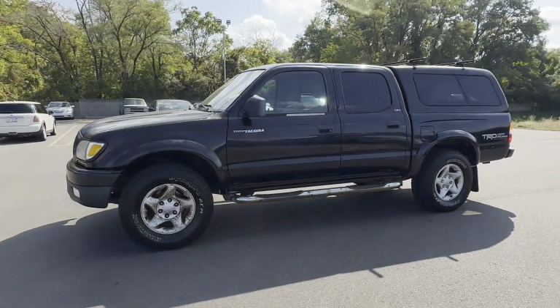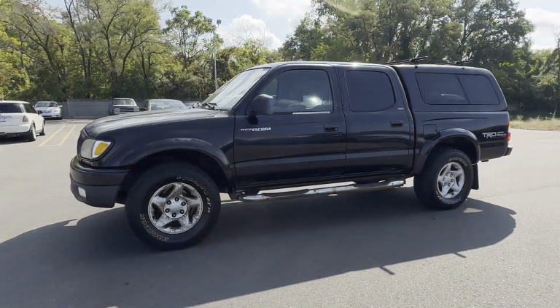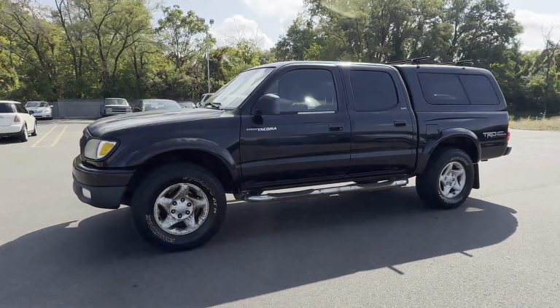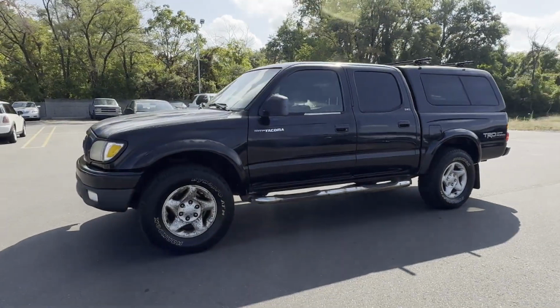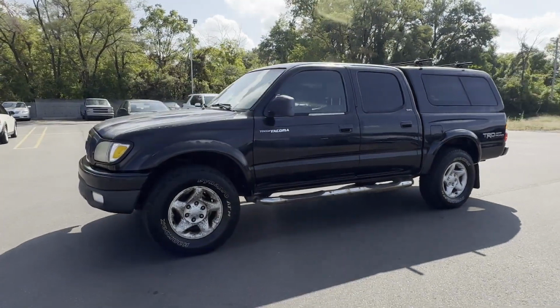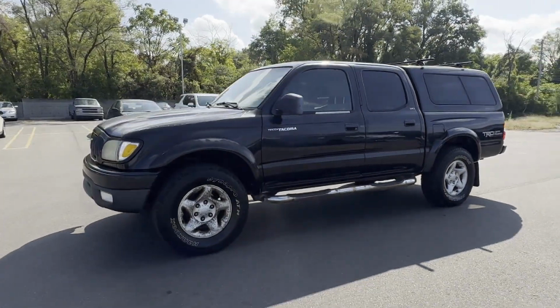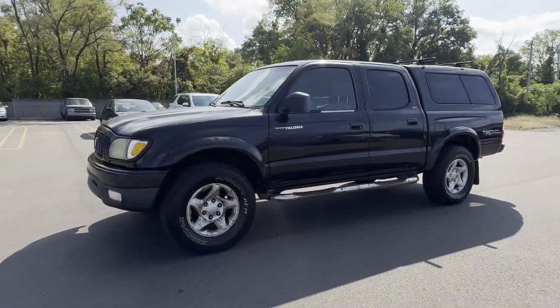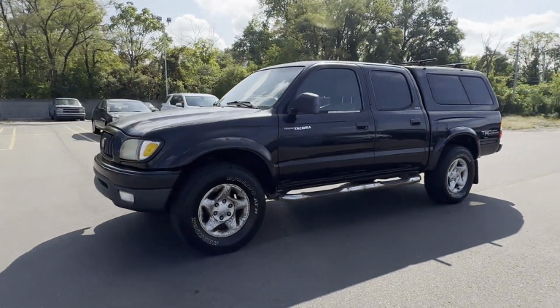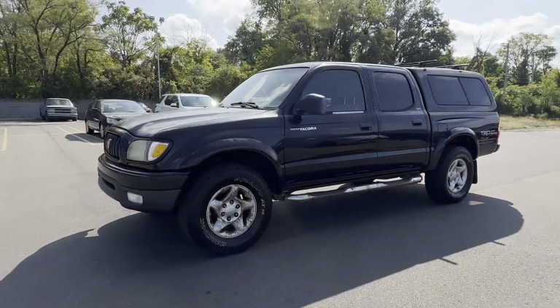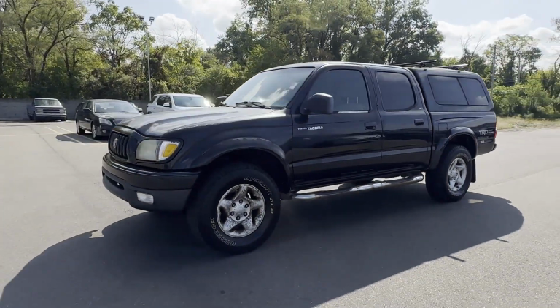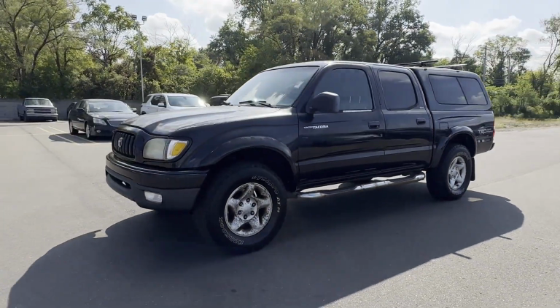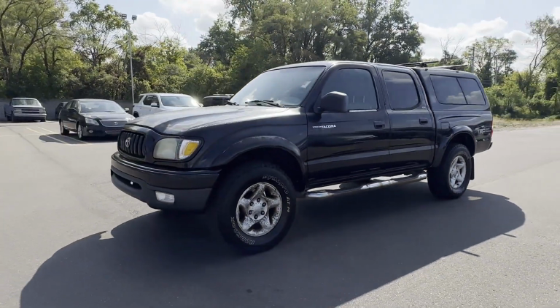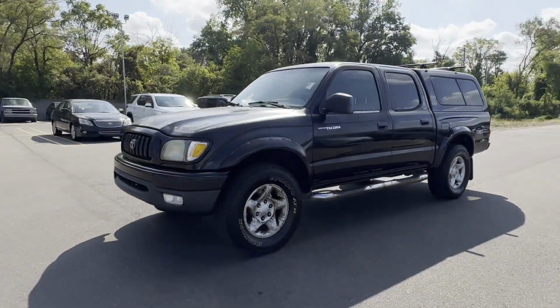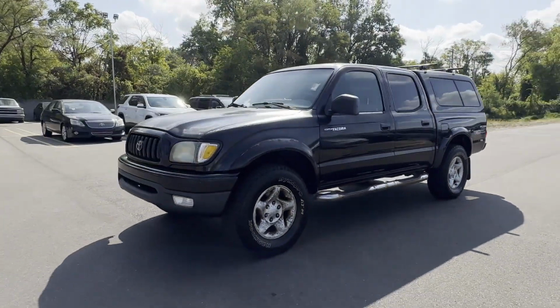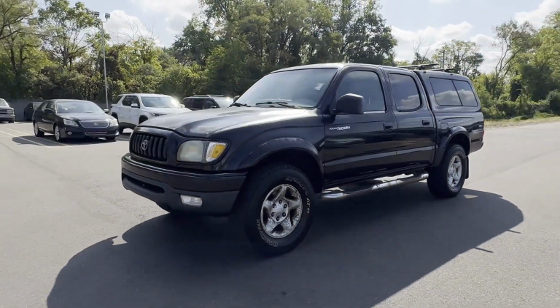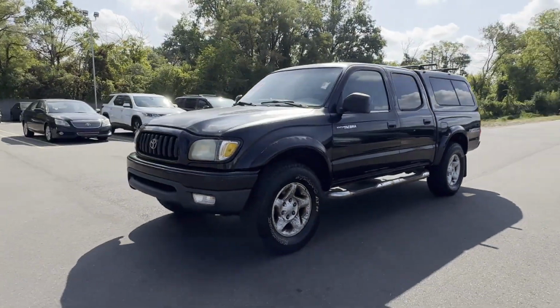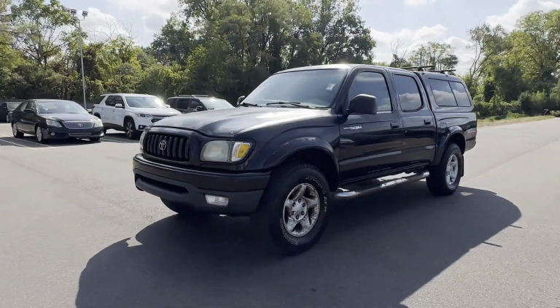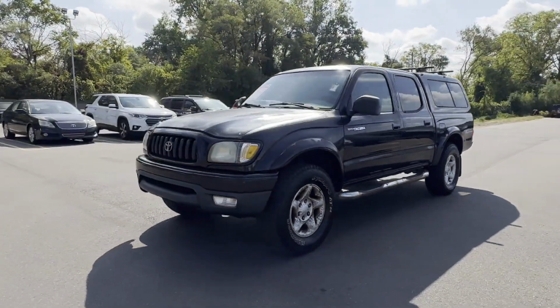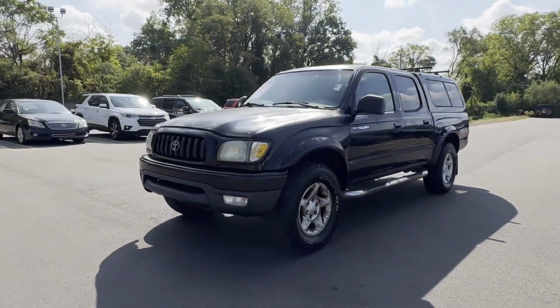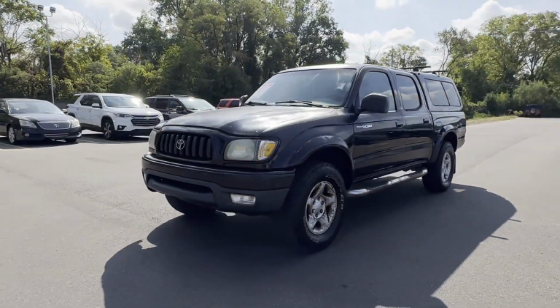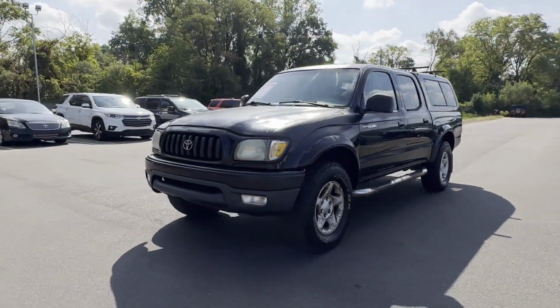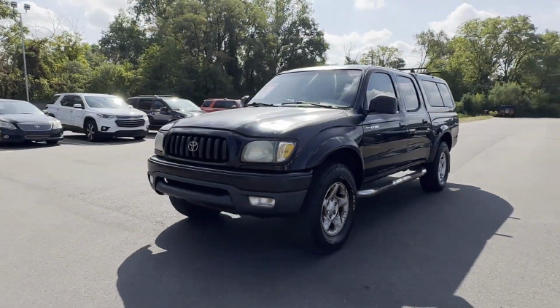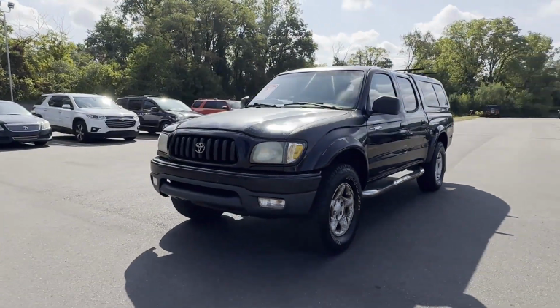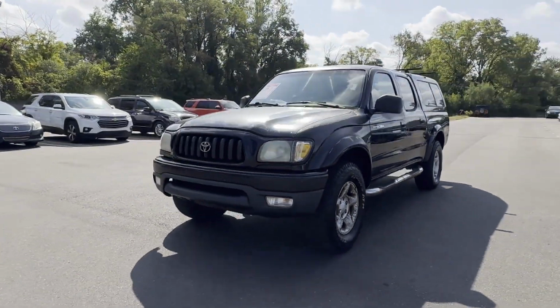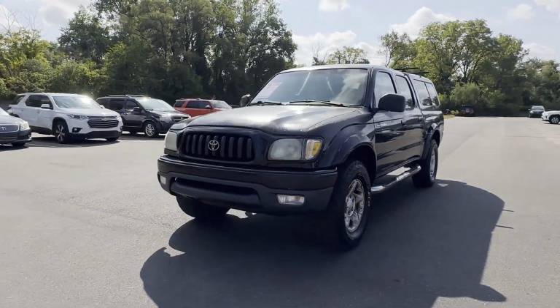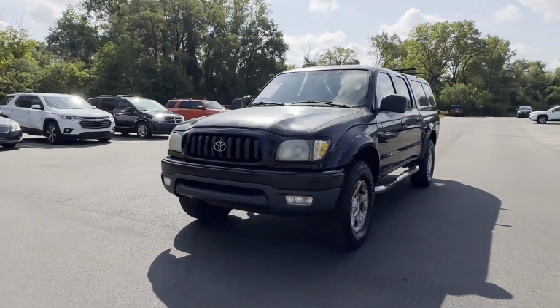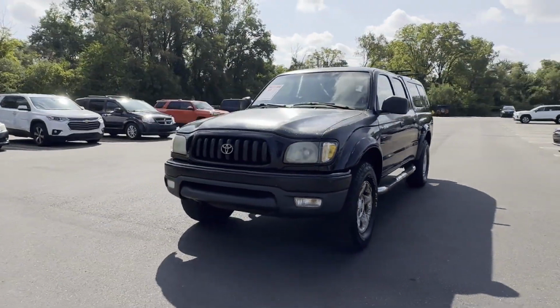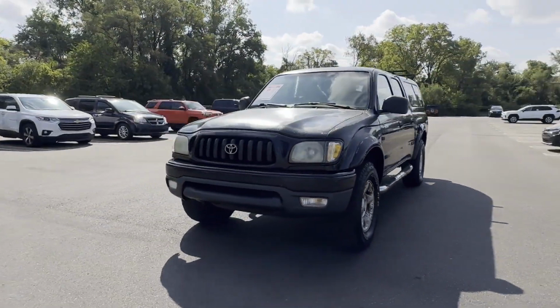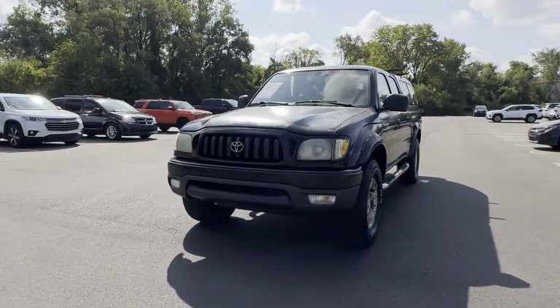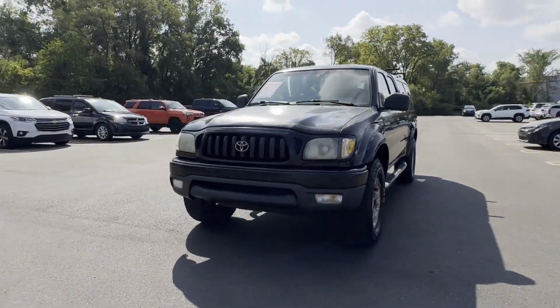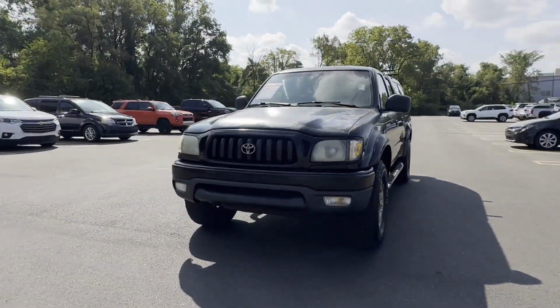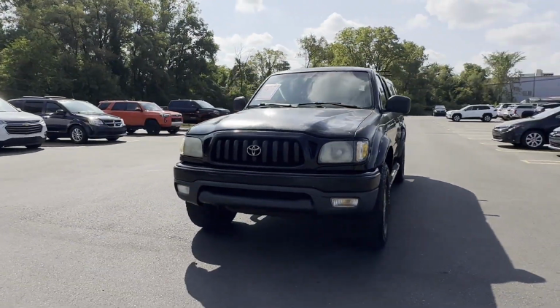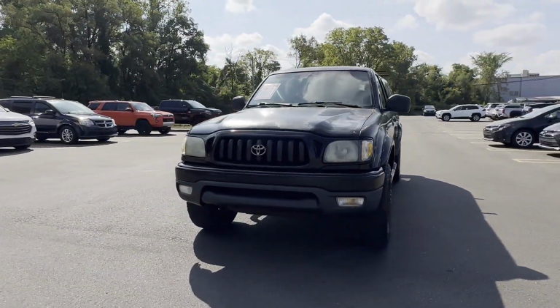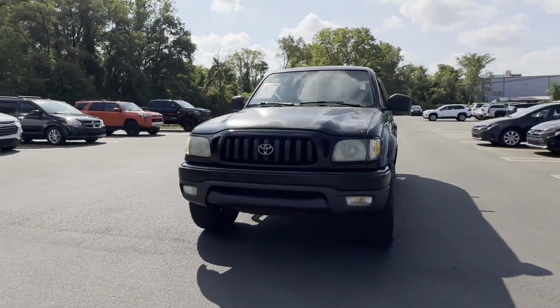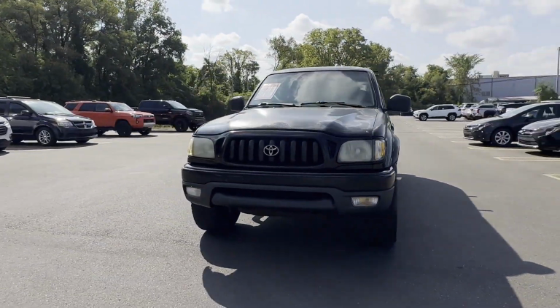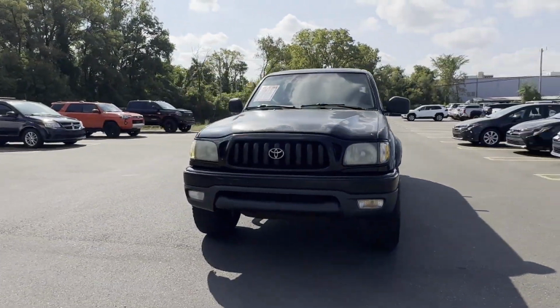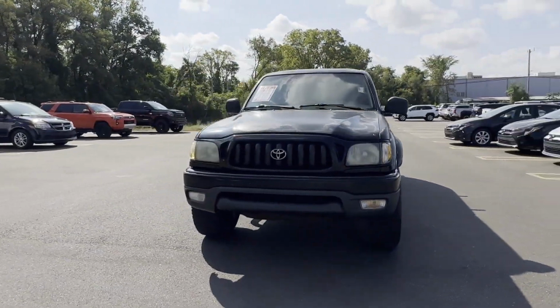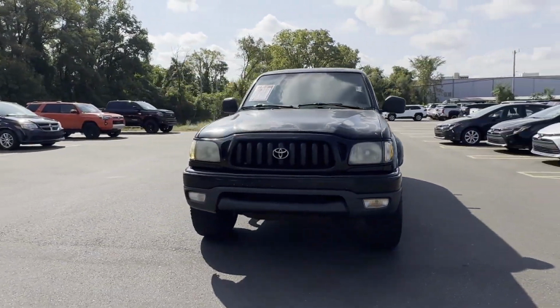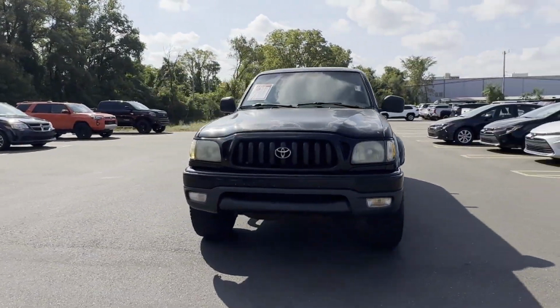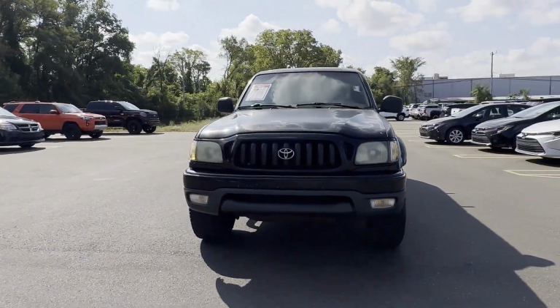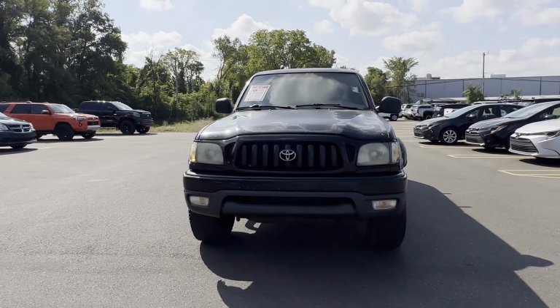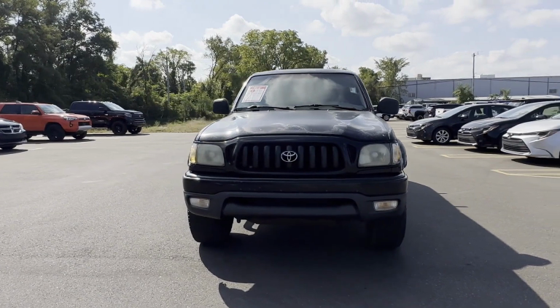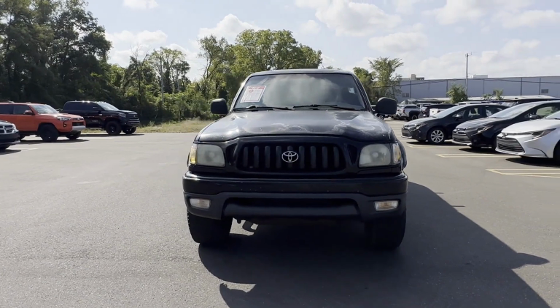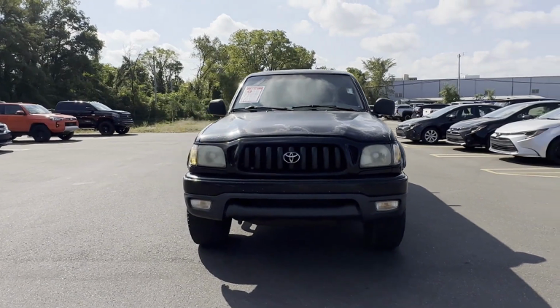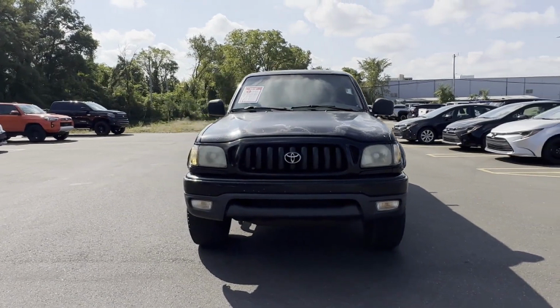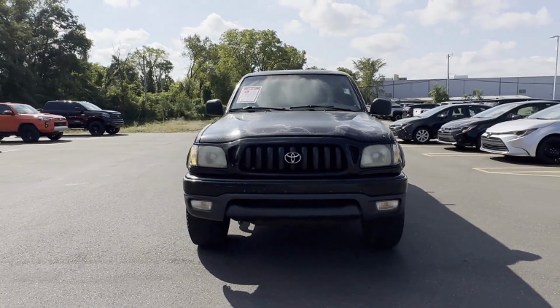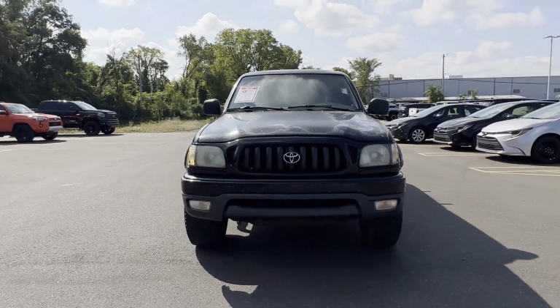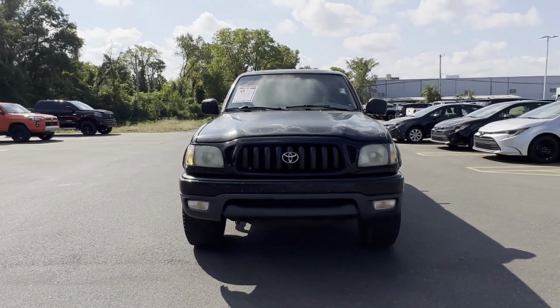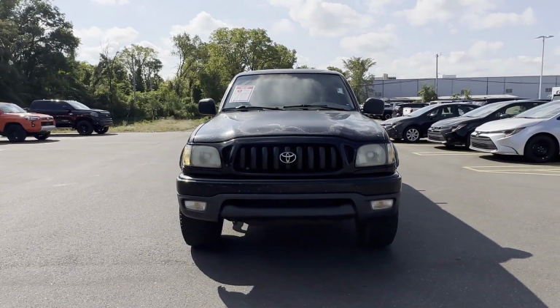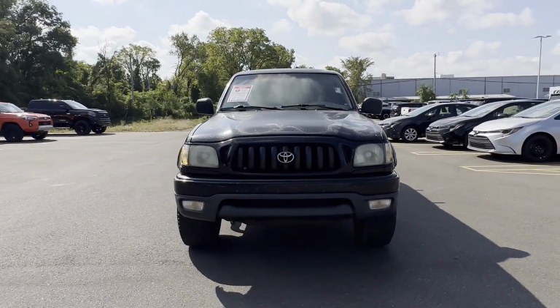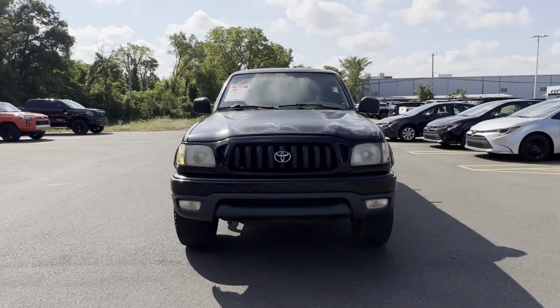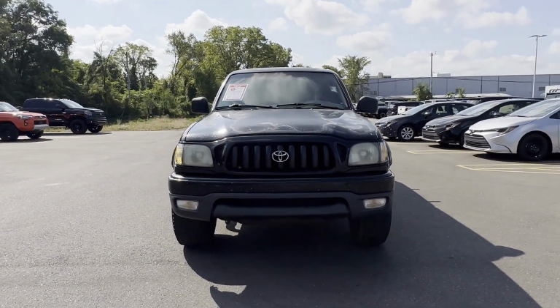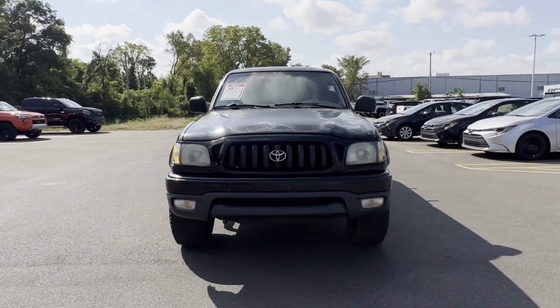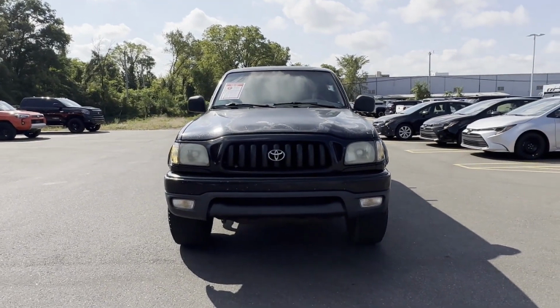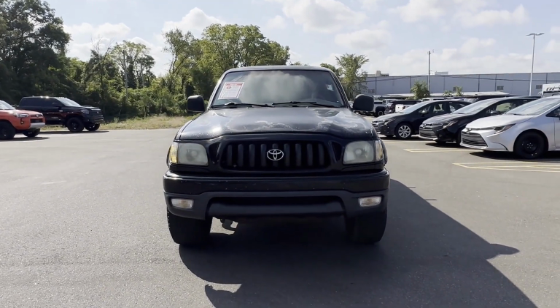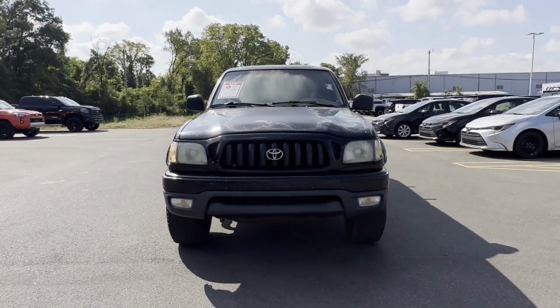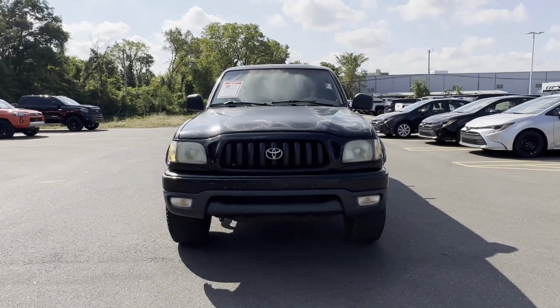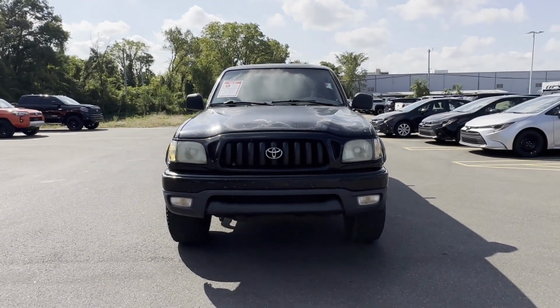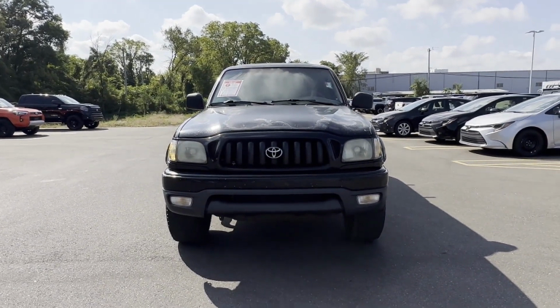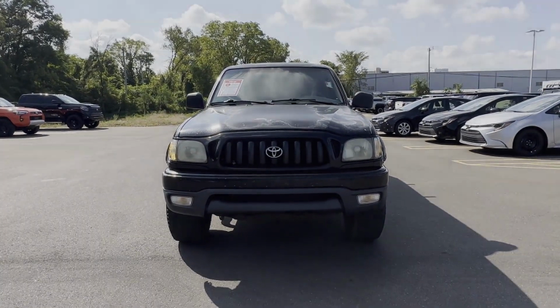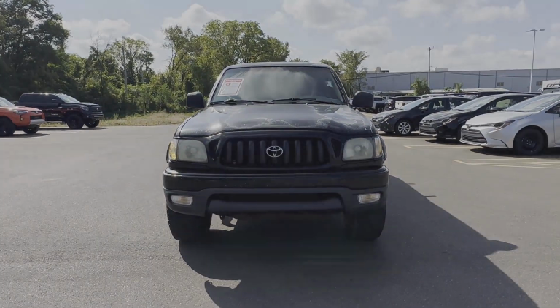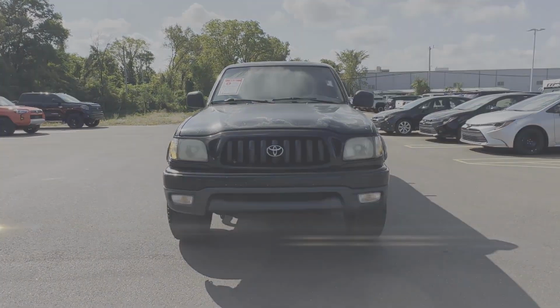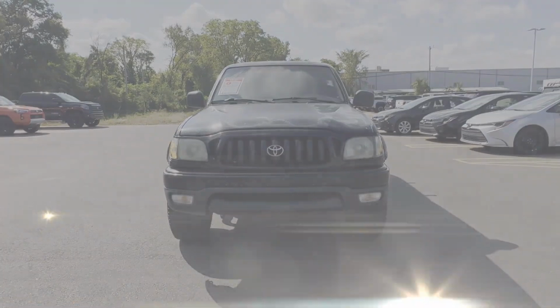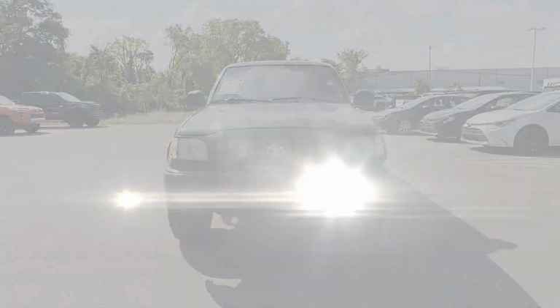Rear wheel drive, four-cylinder engine, tow hooks. Make an appointment today to test drive this popular model.